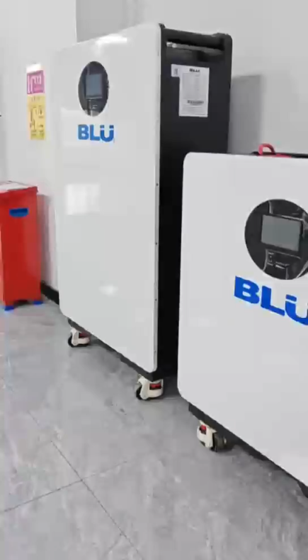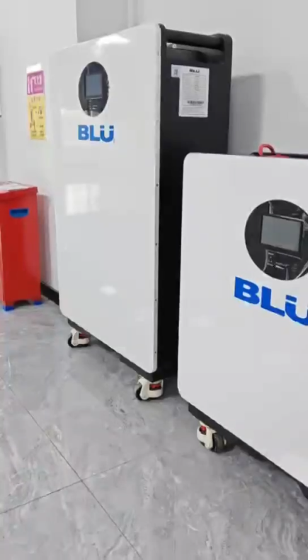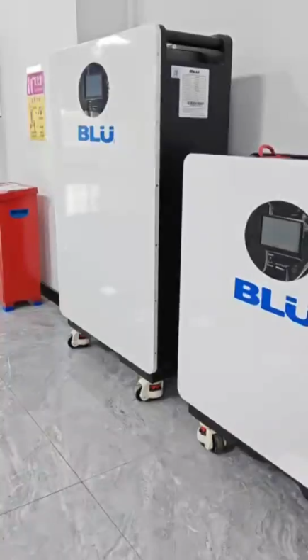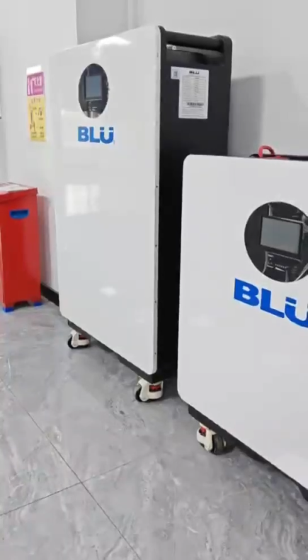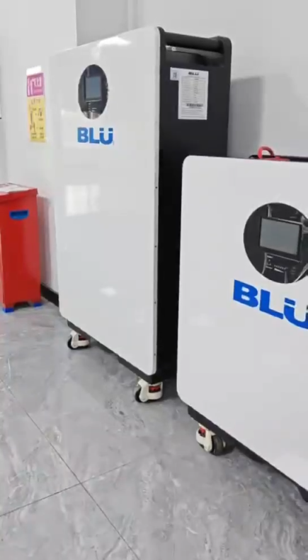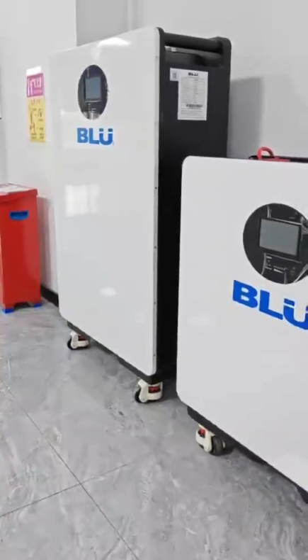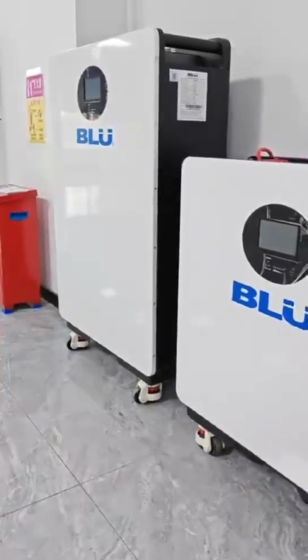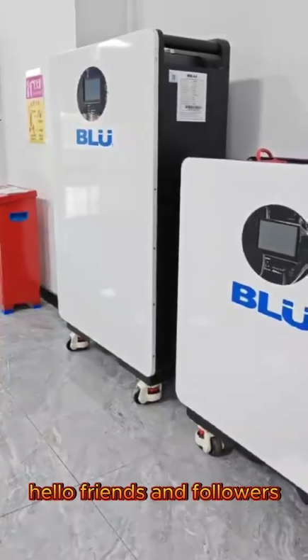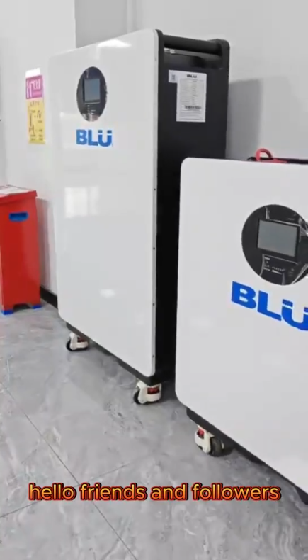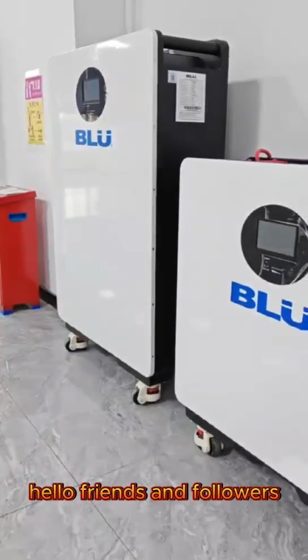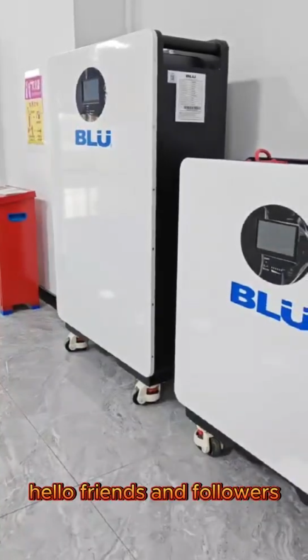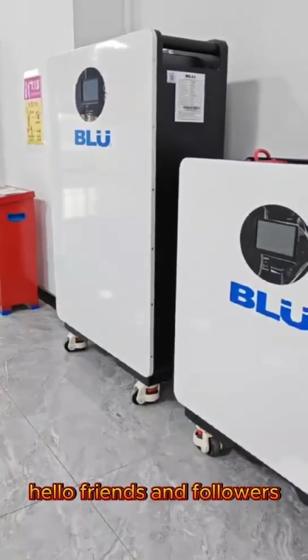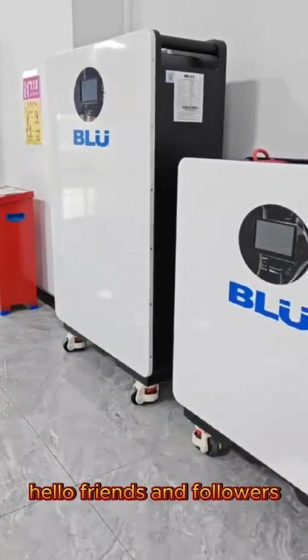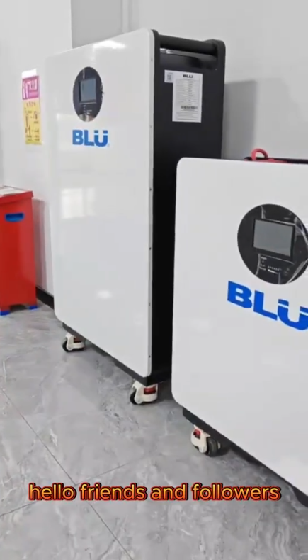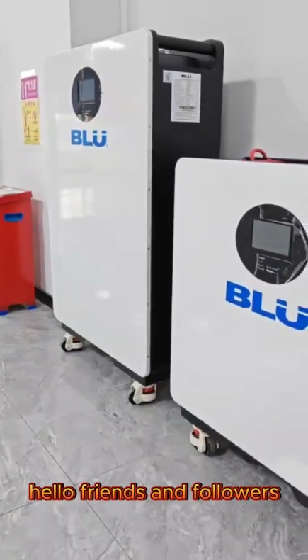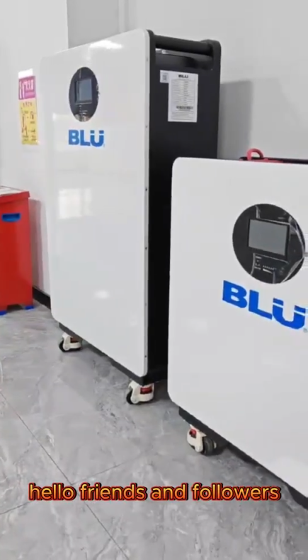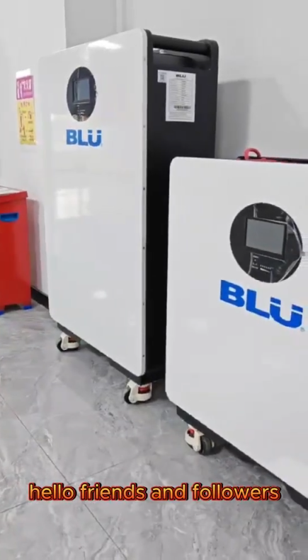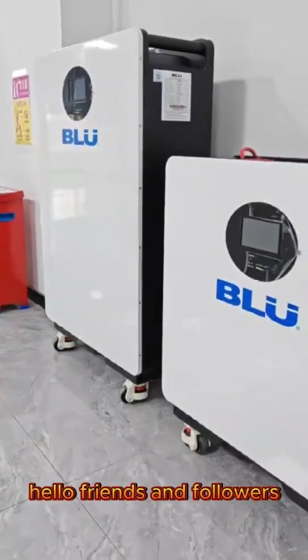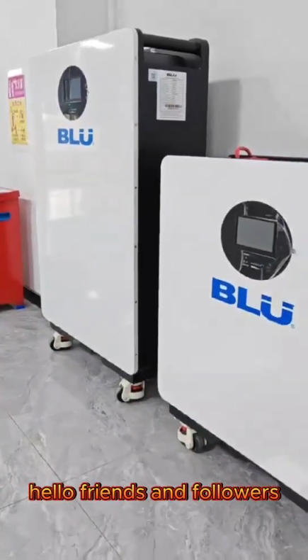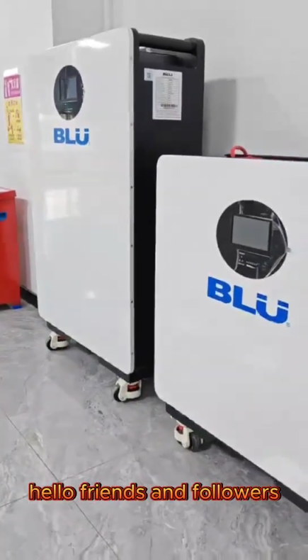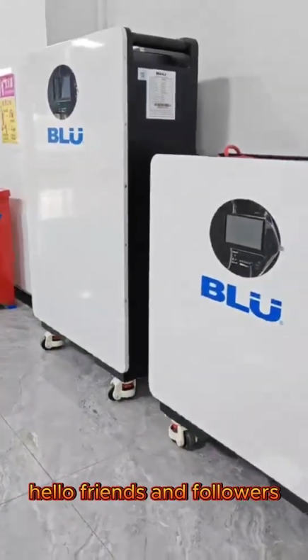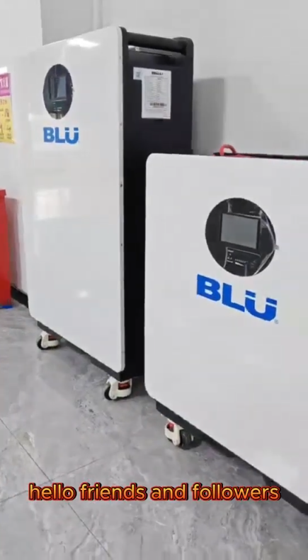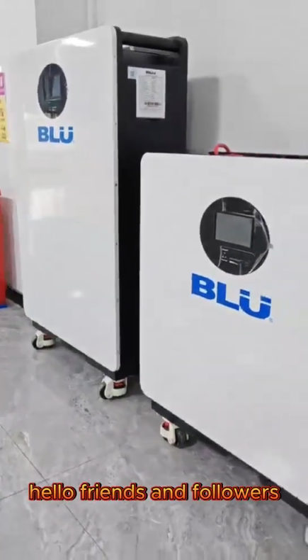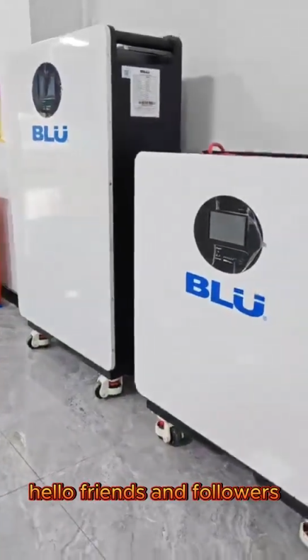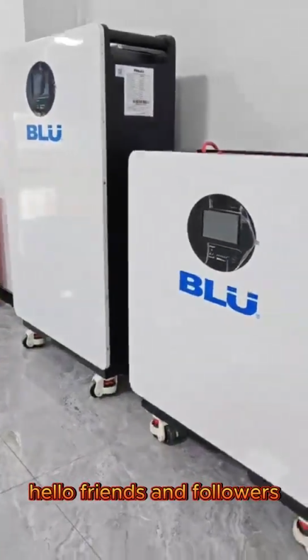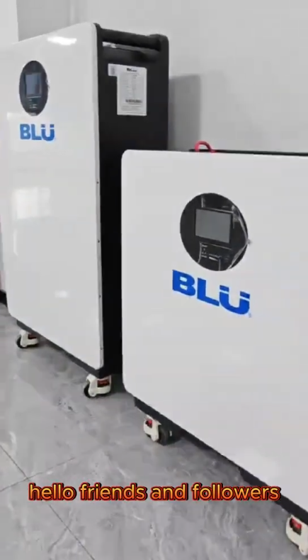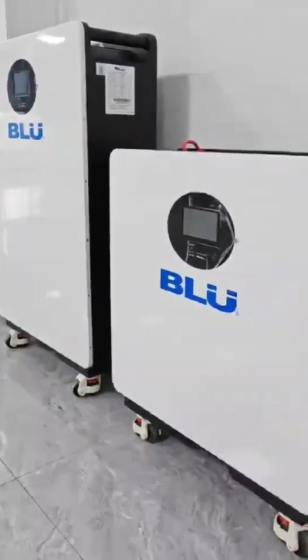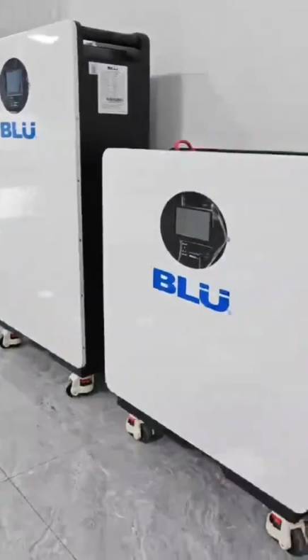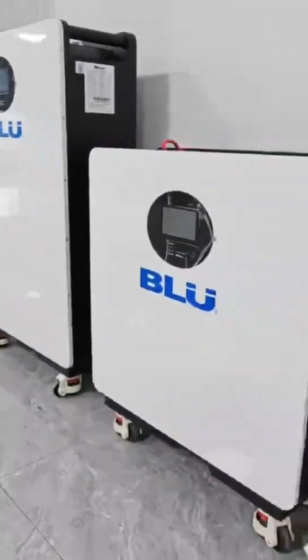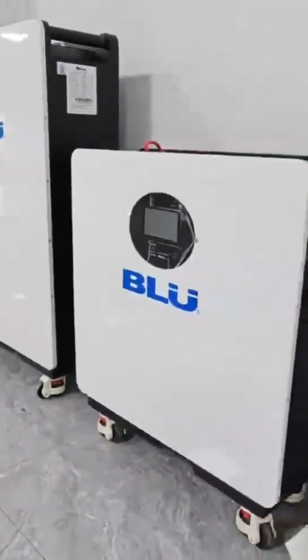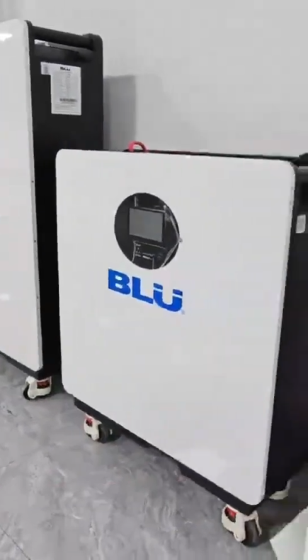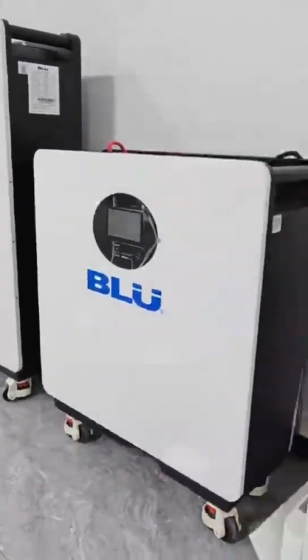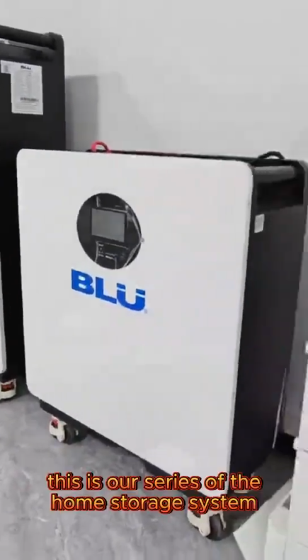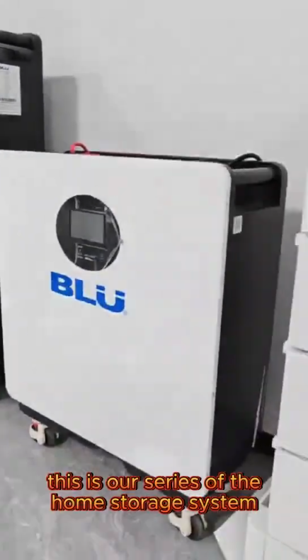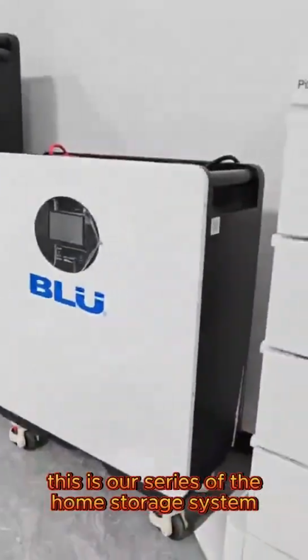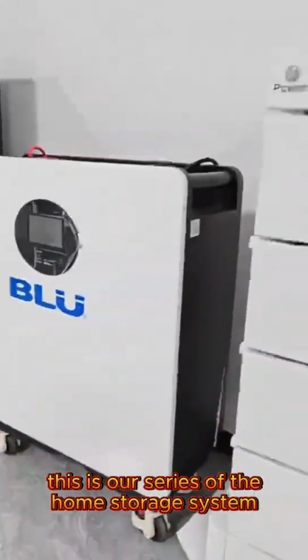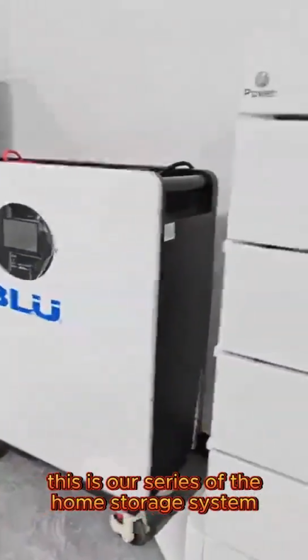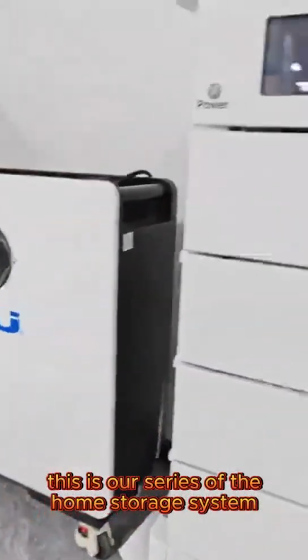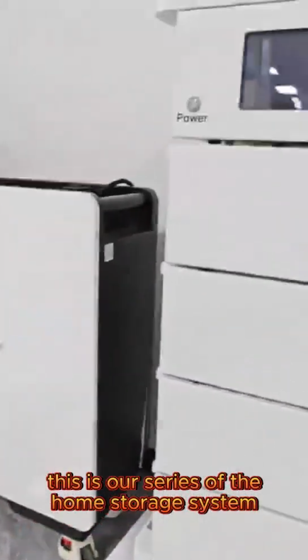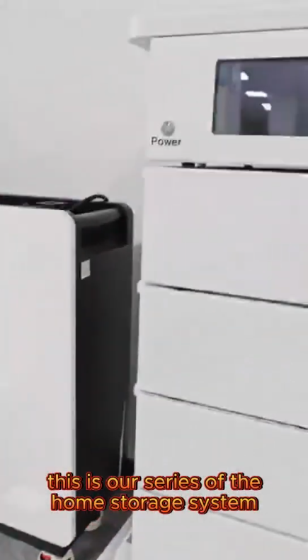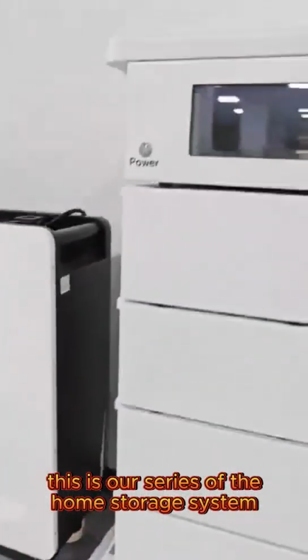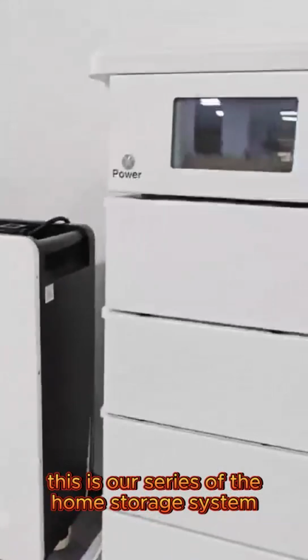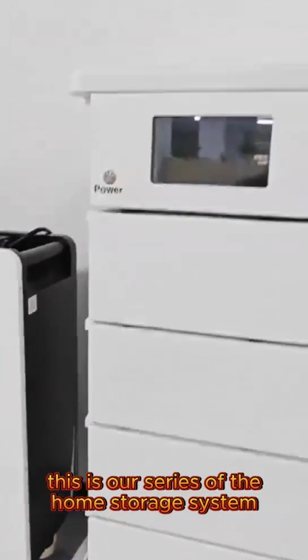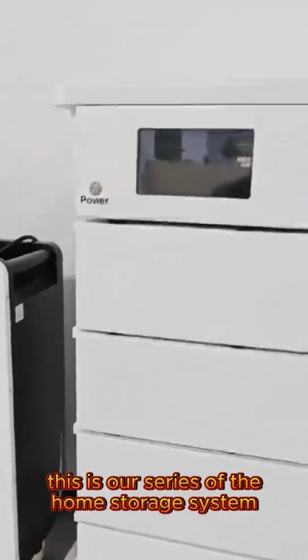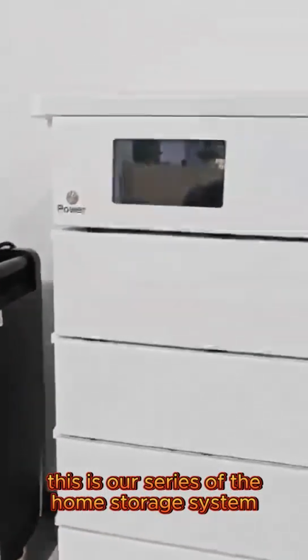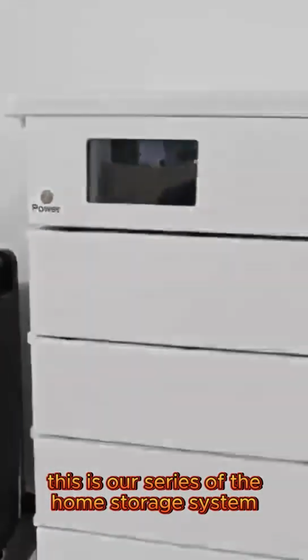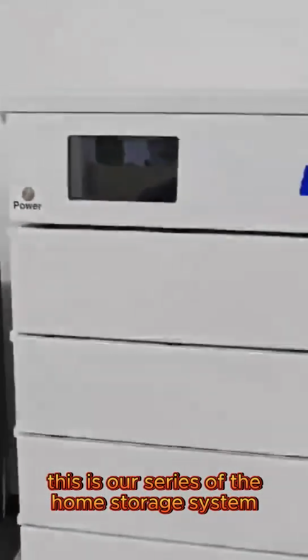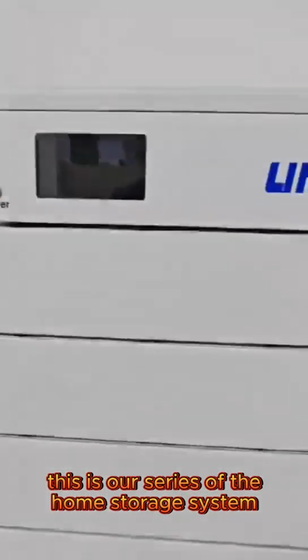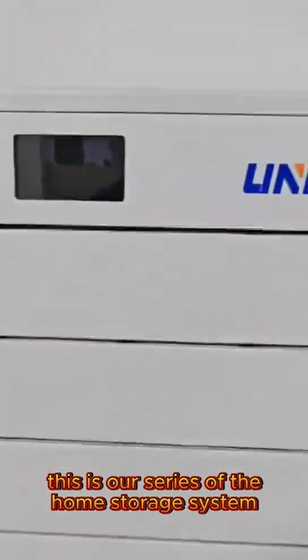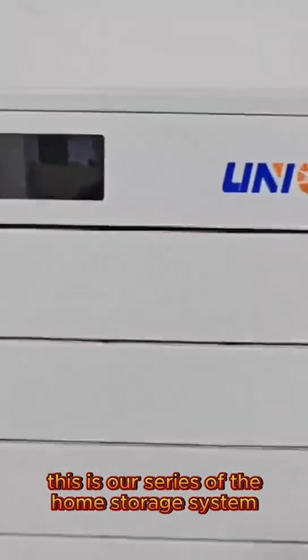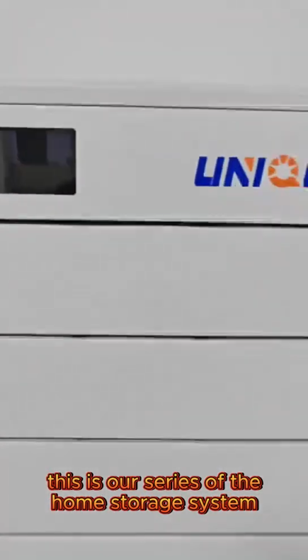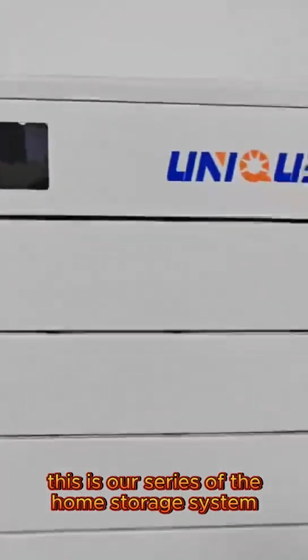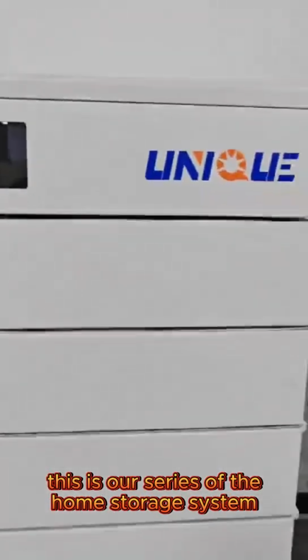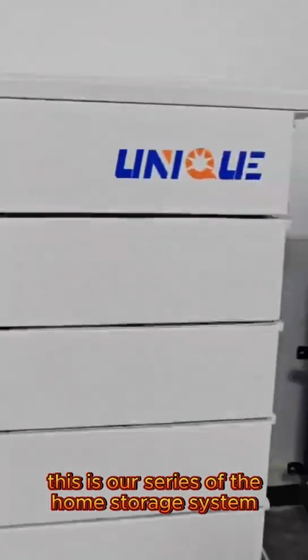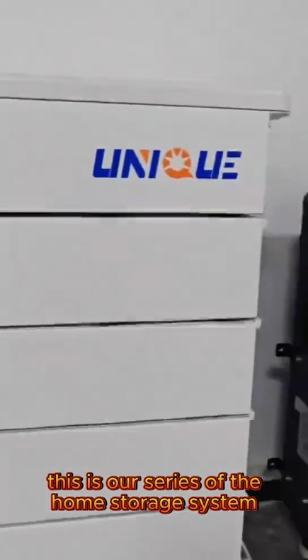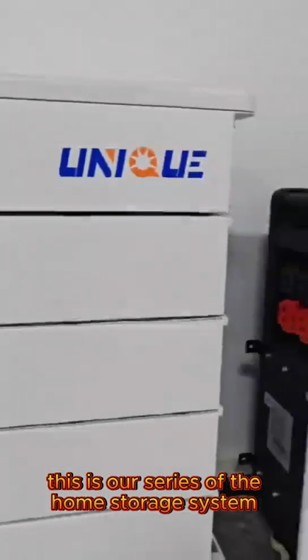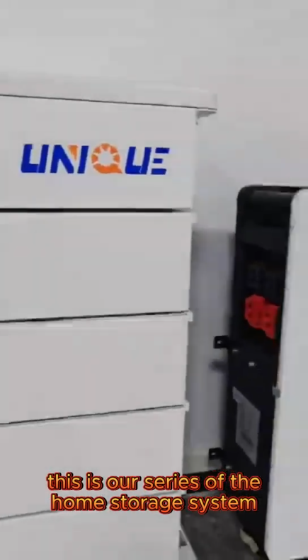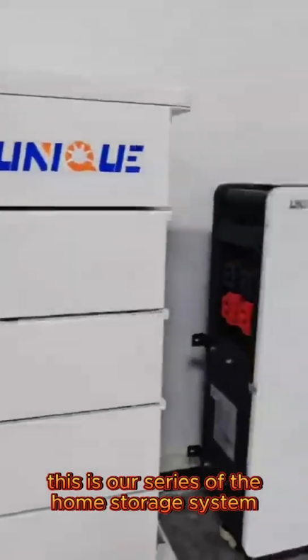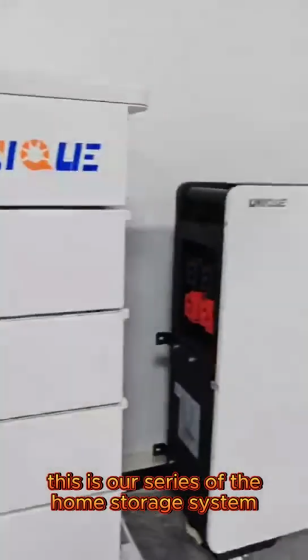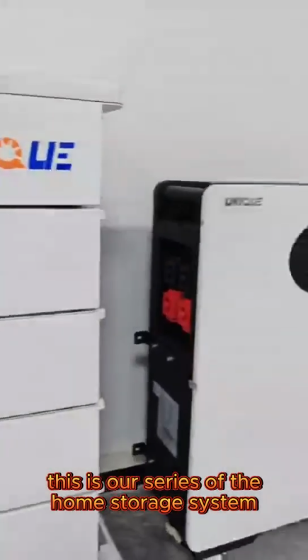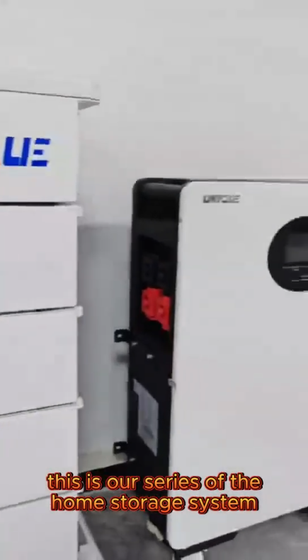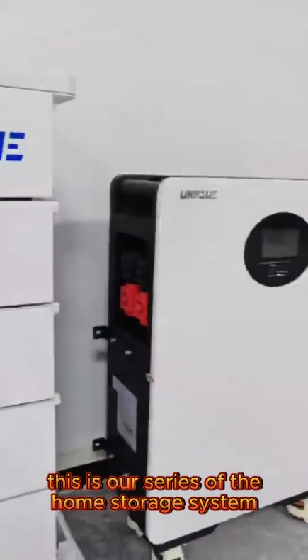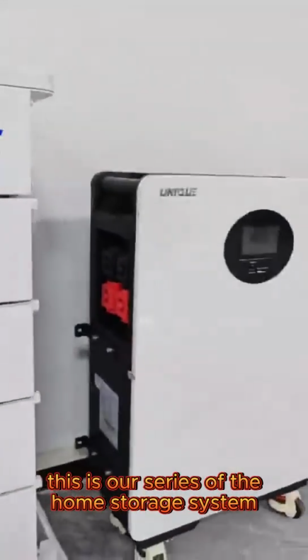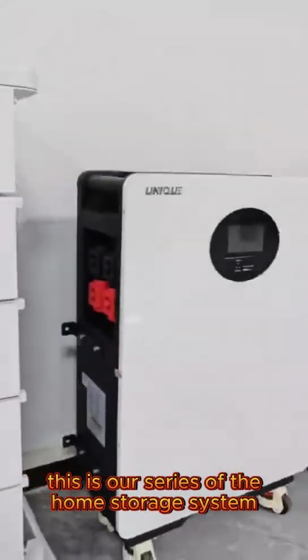Hello friends and followers. This is our series of the home storage system.